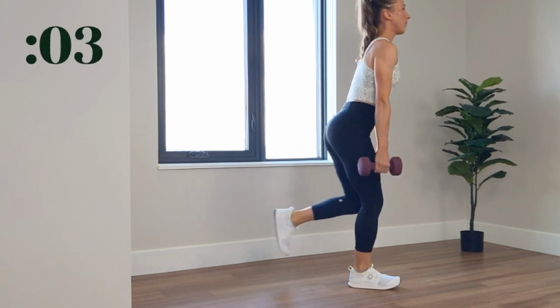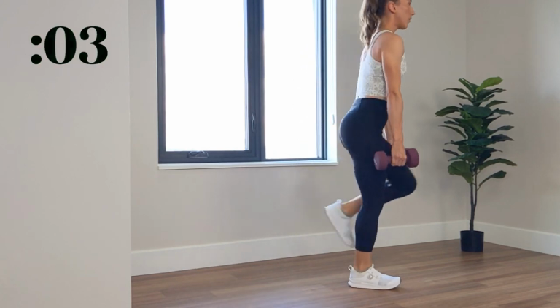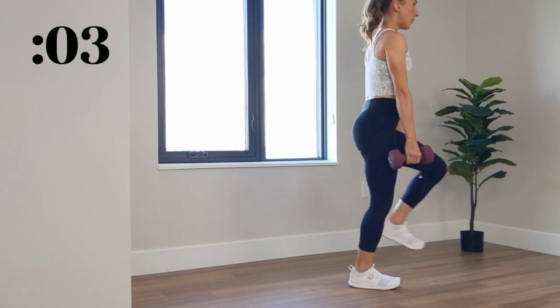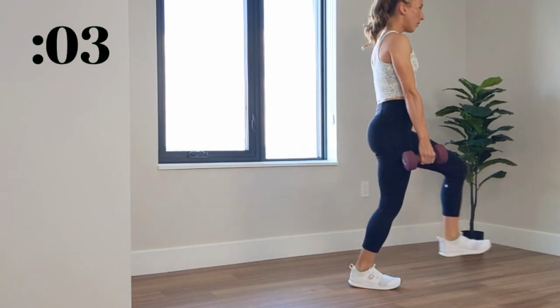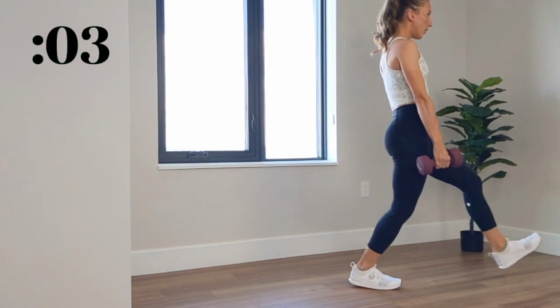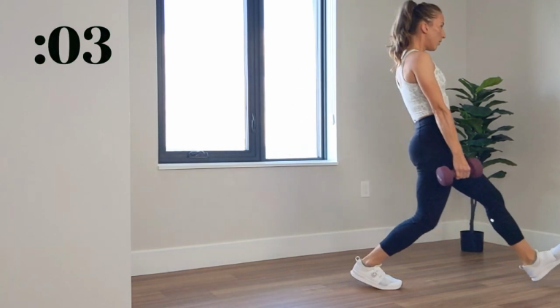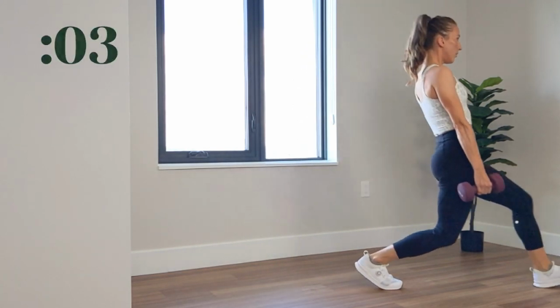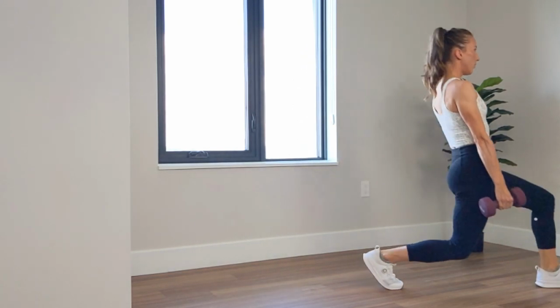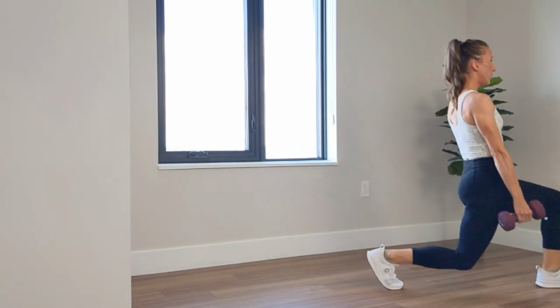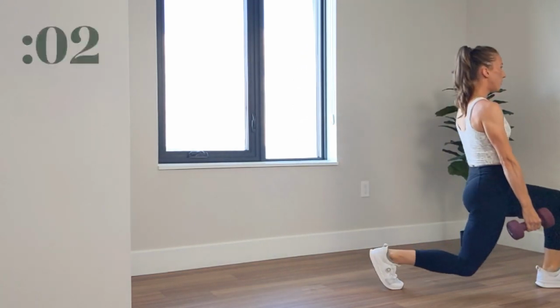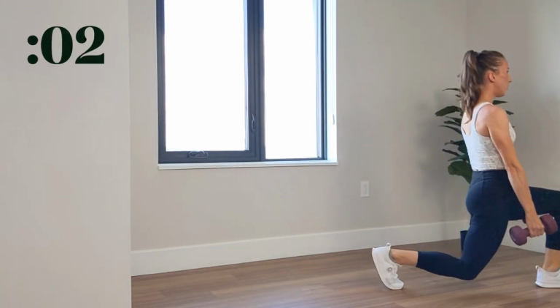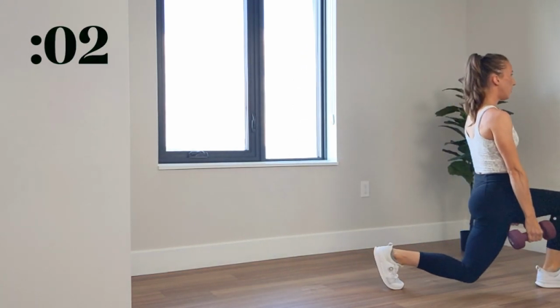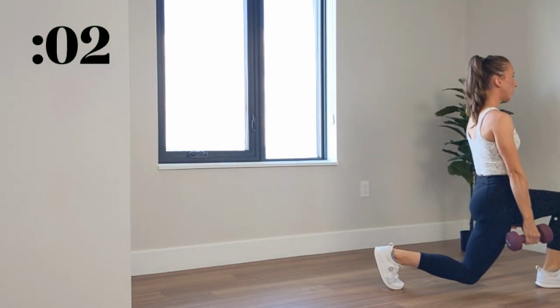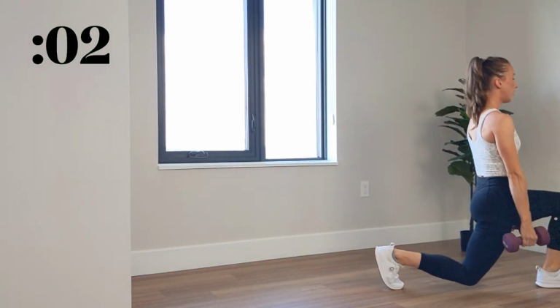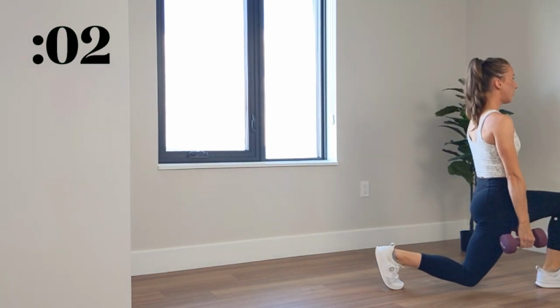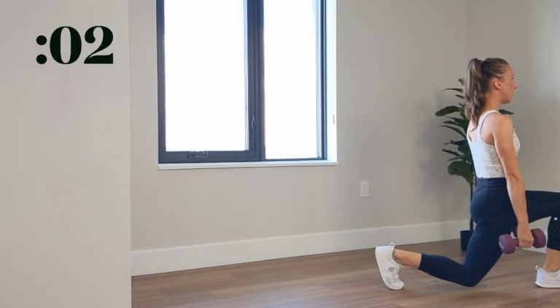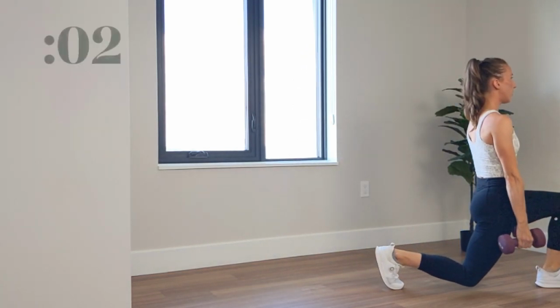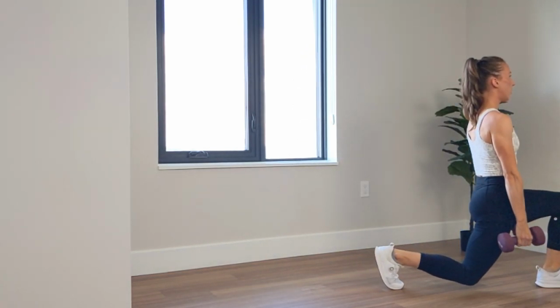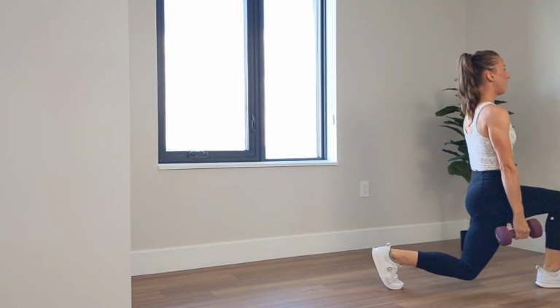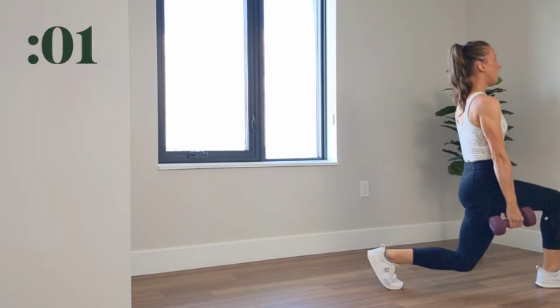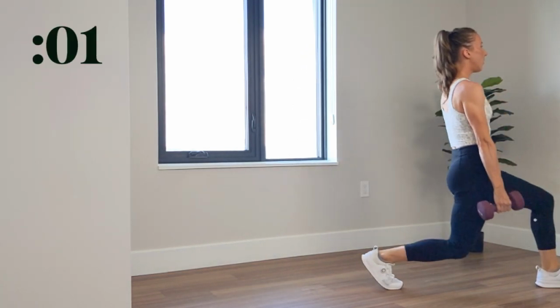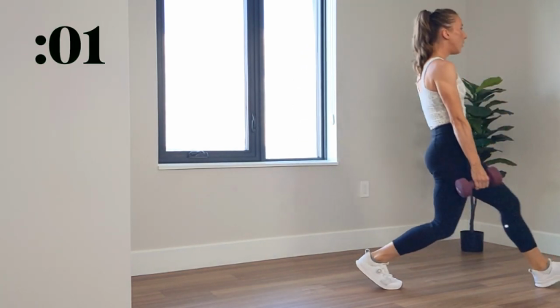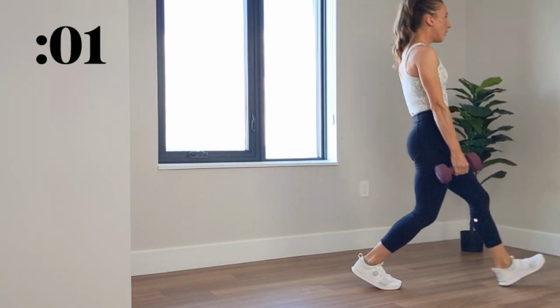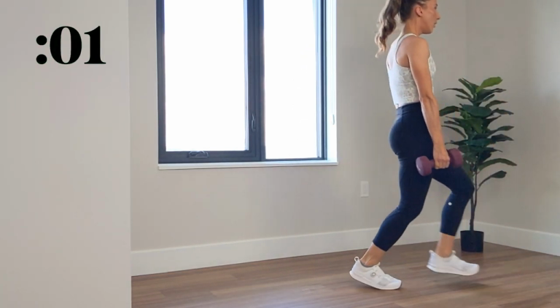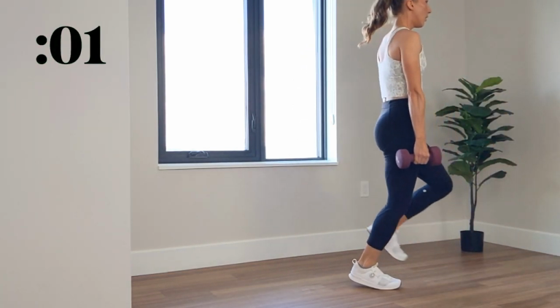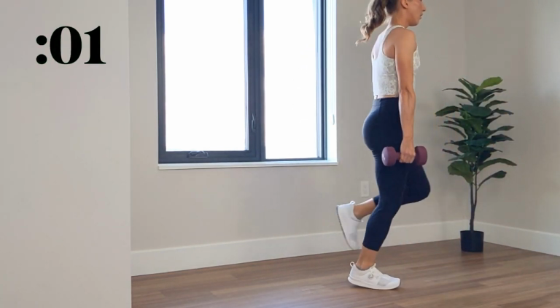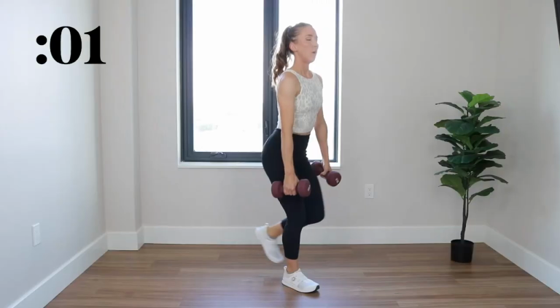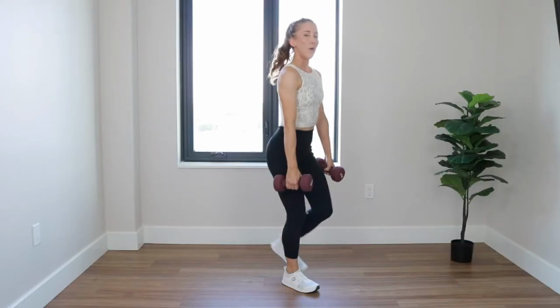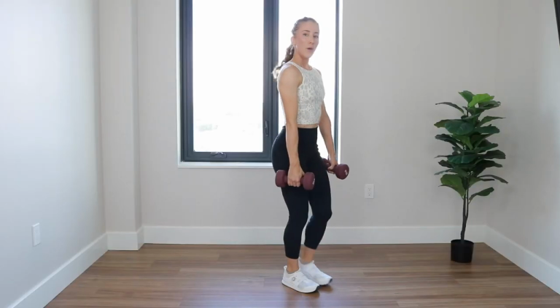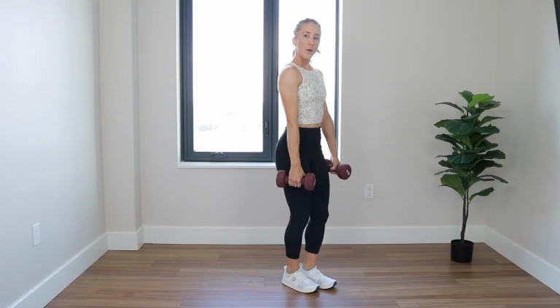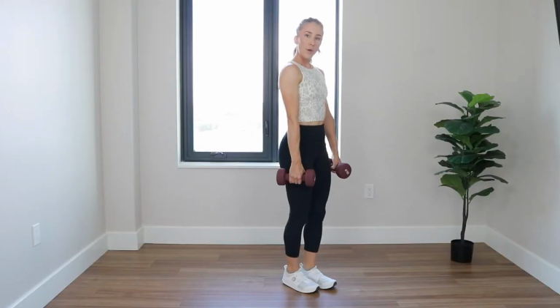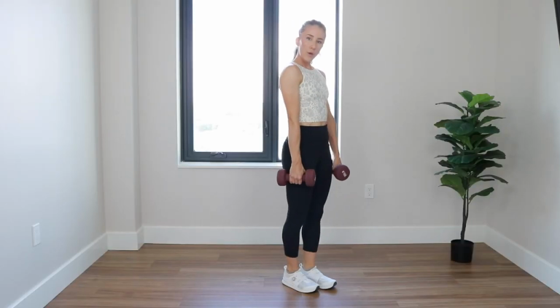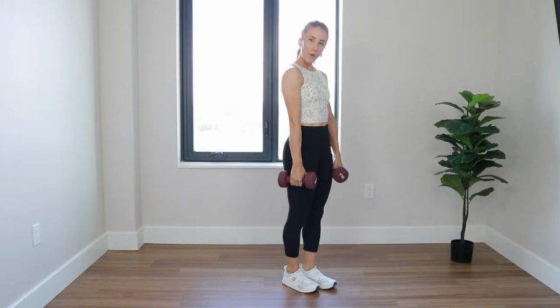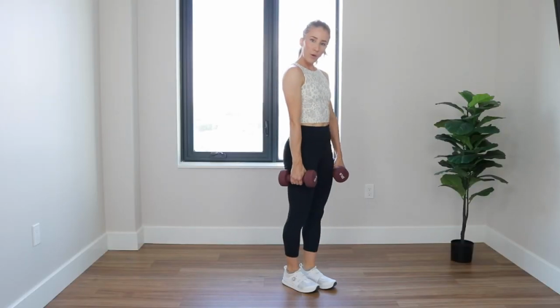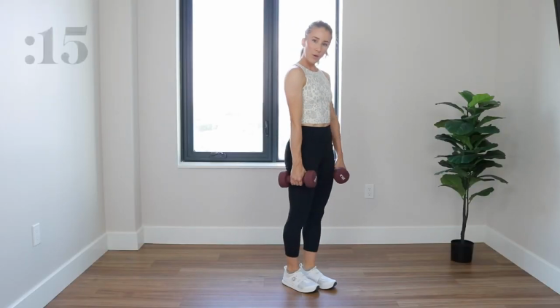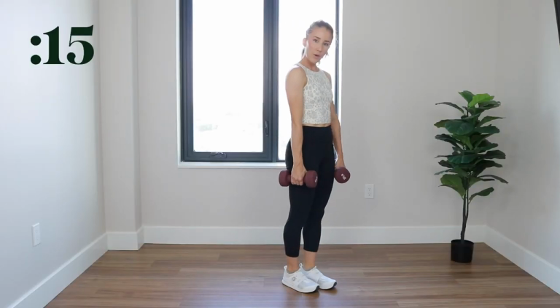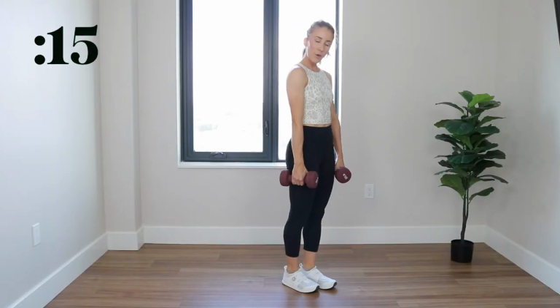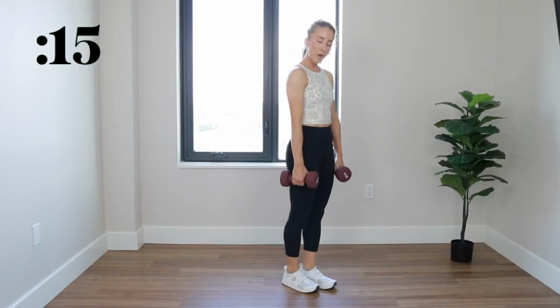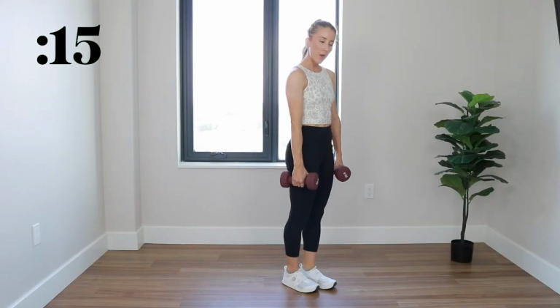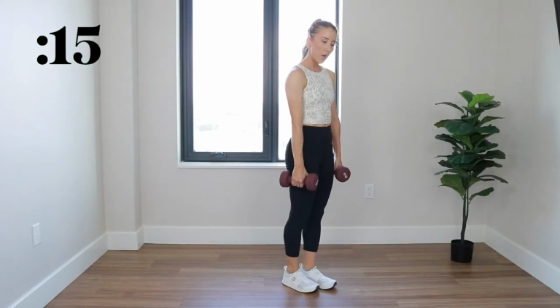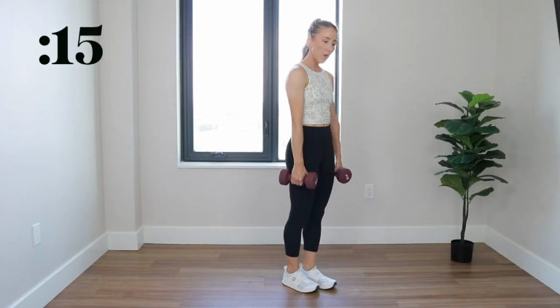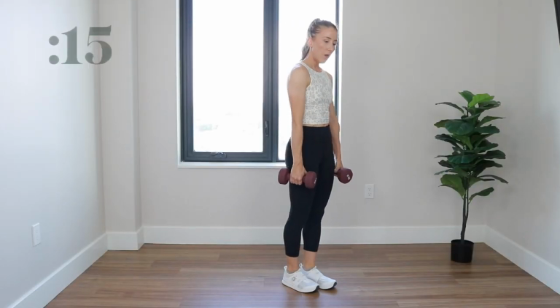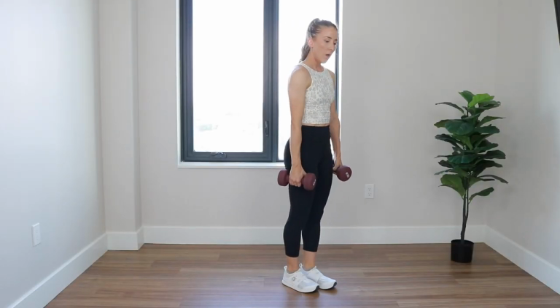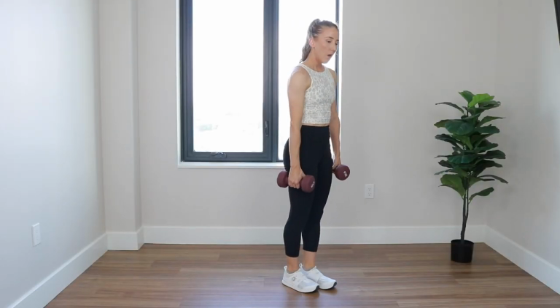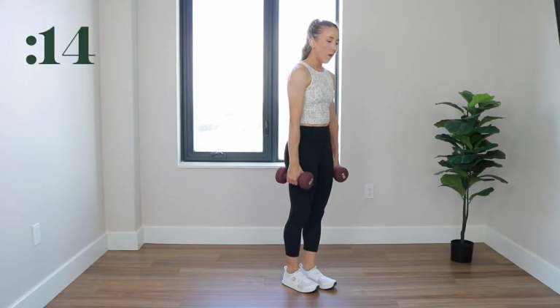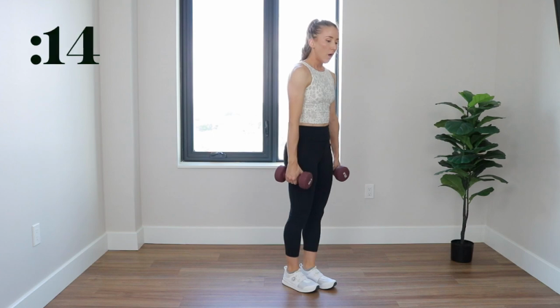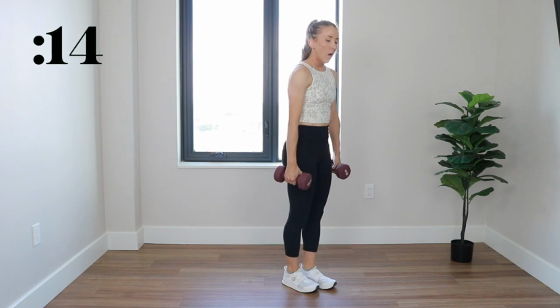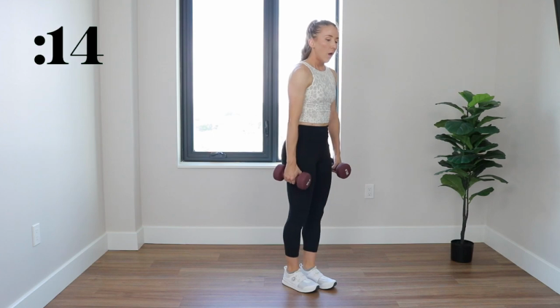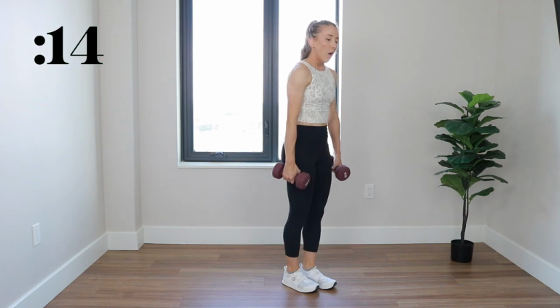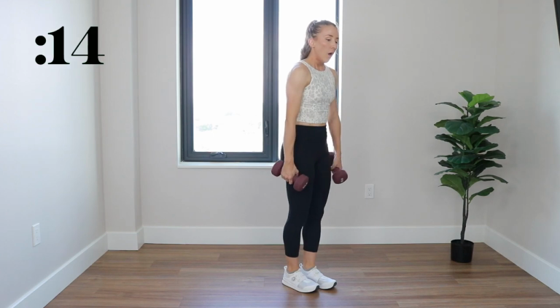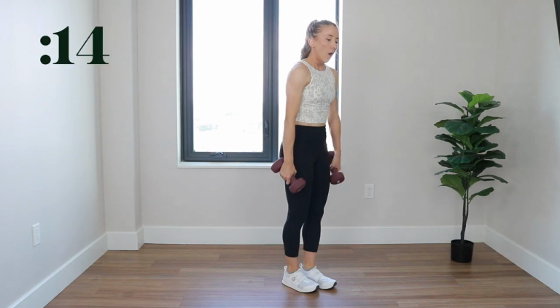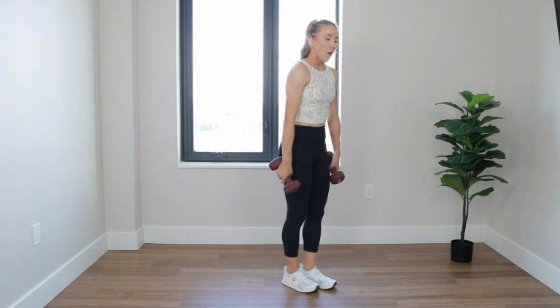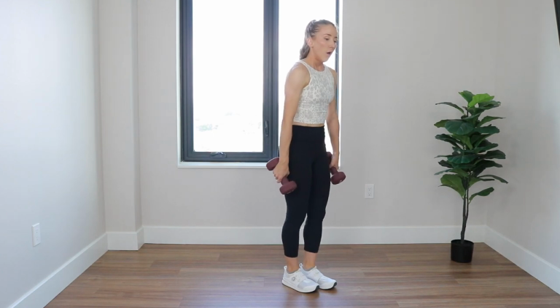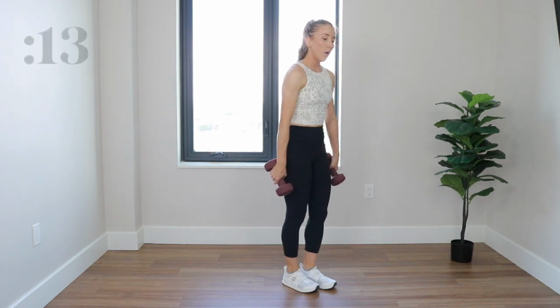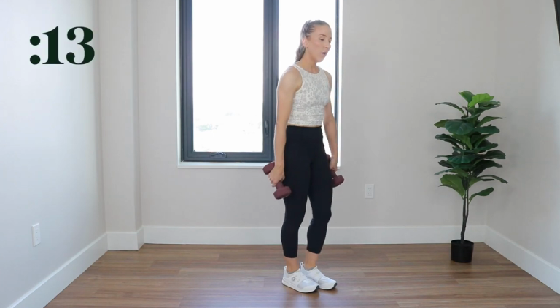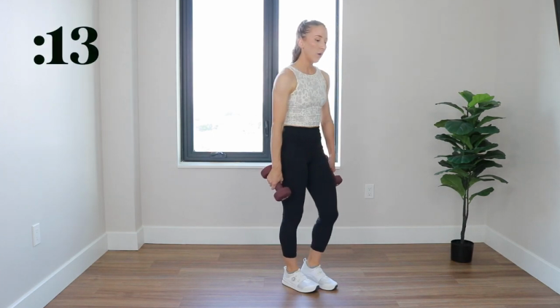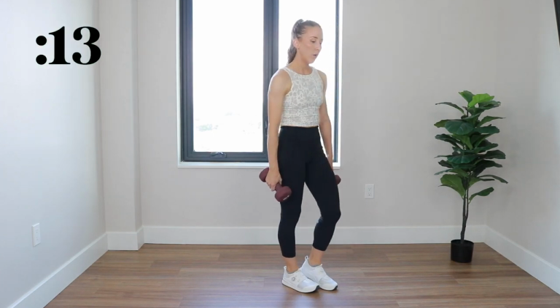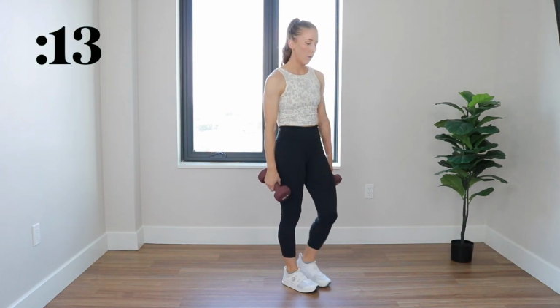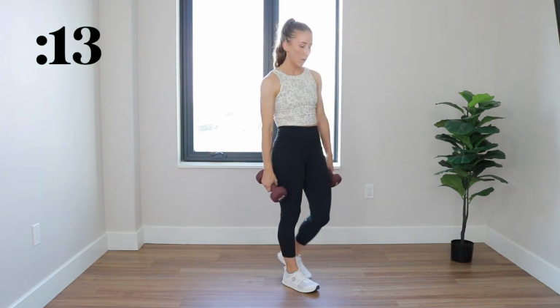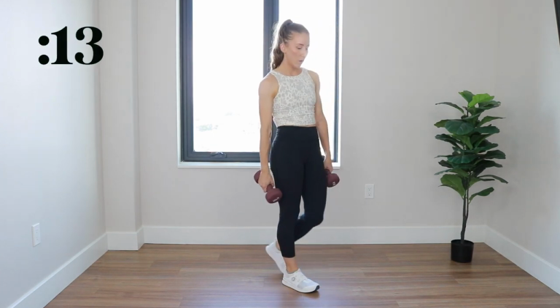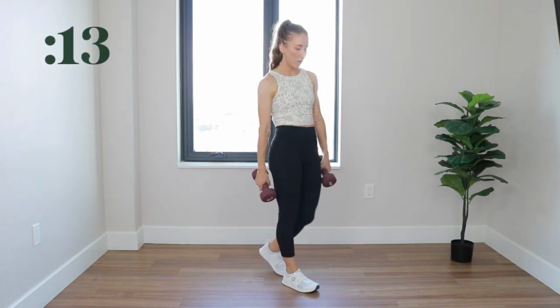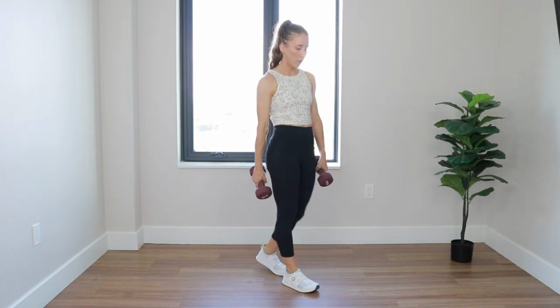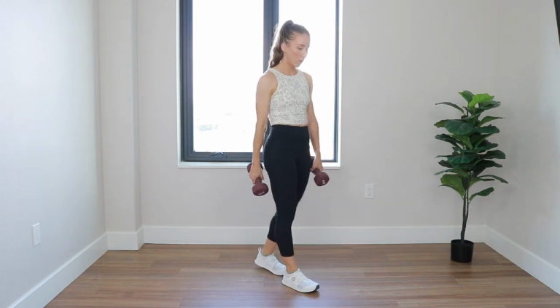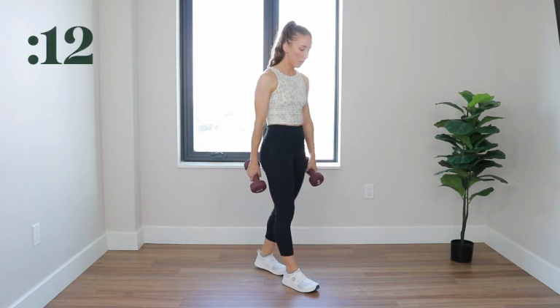3, 2, 1, and relax. 15 seconds off, and then we switch sides.